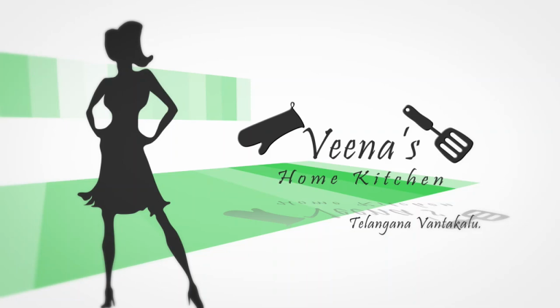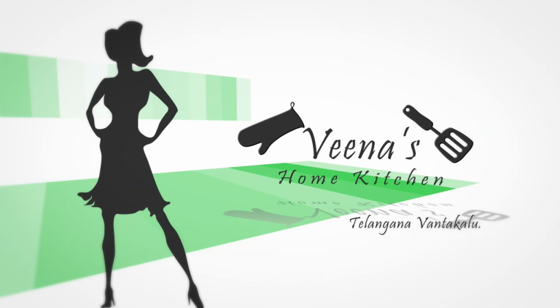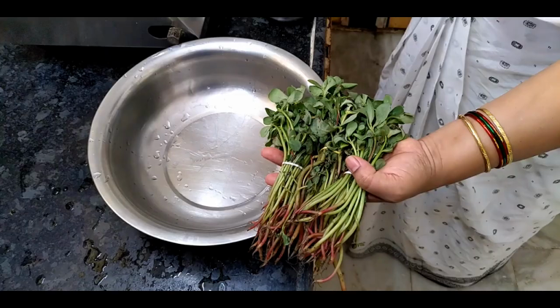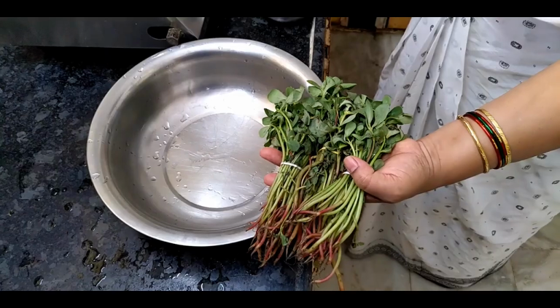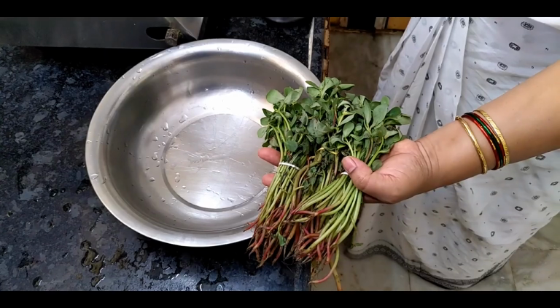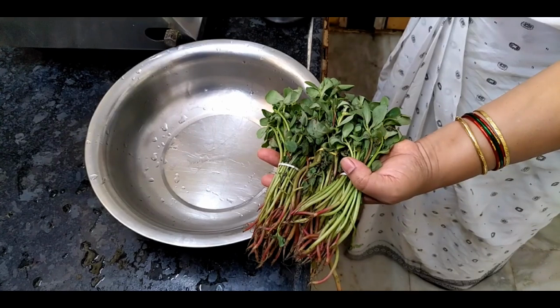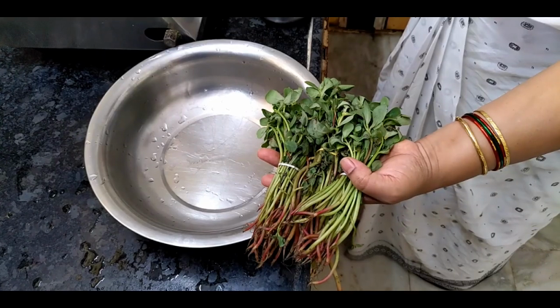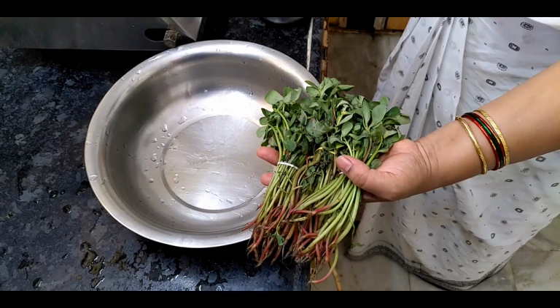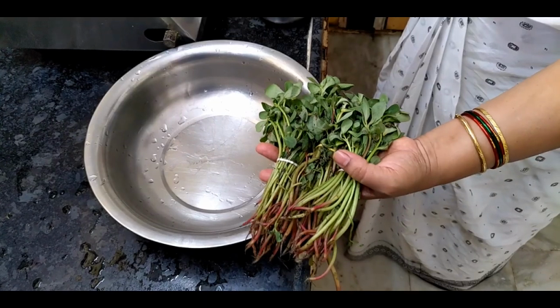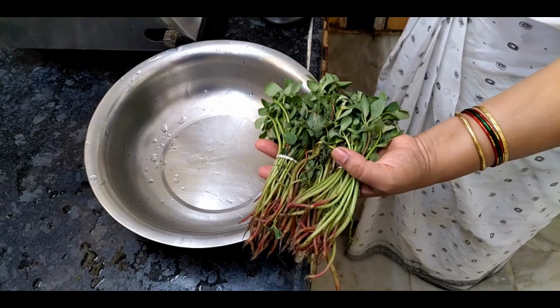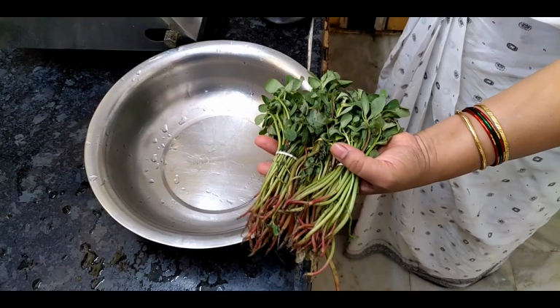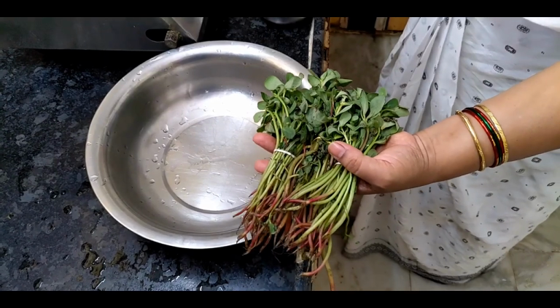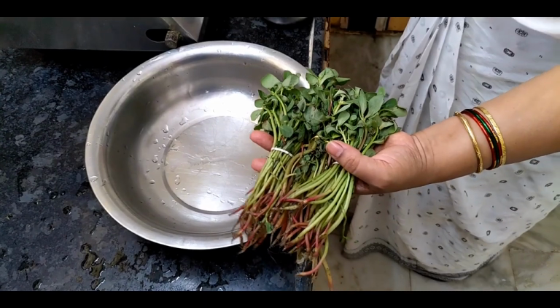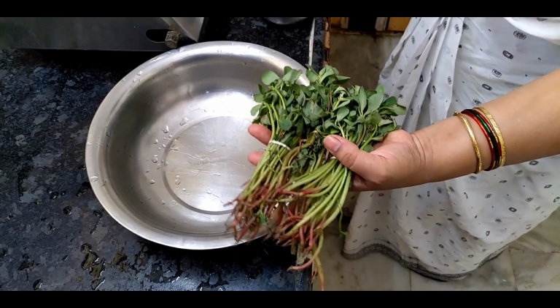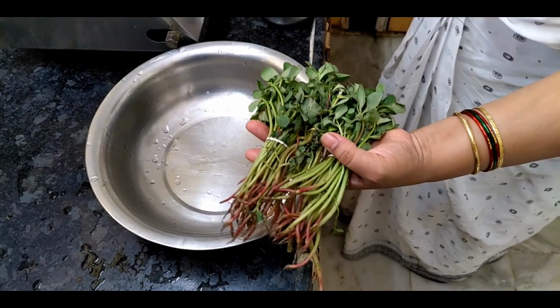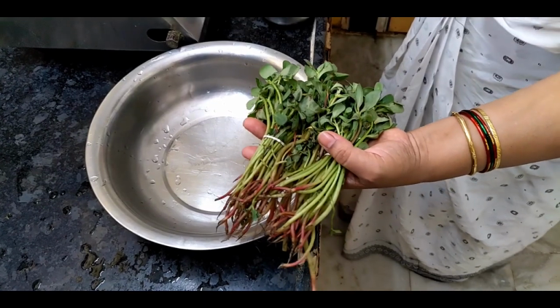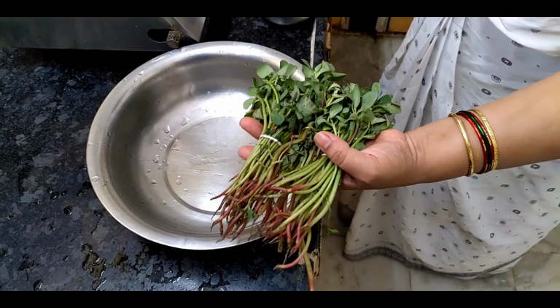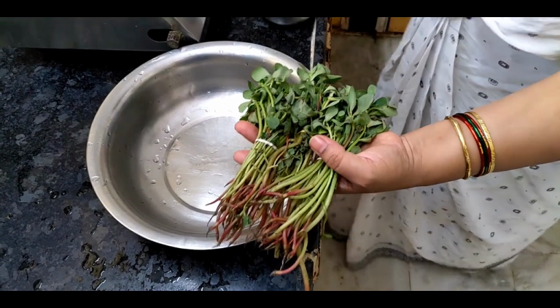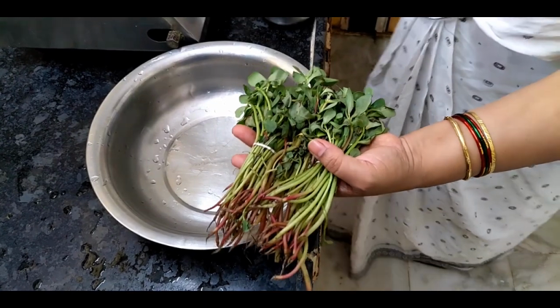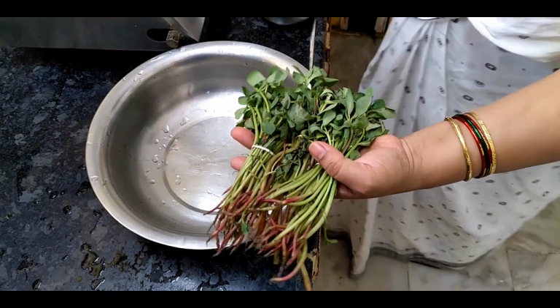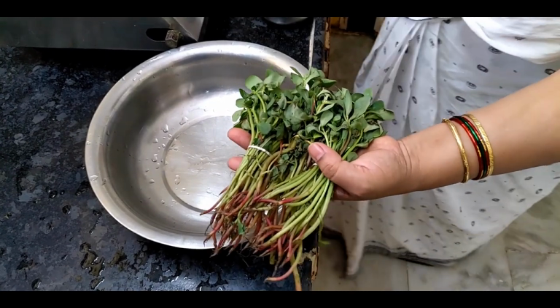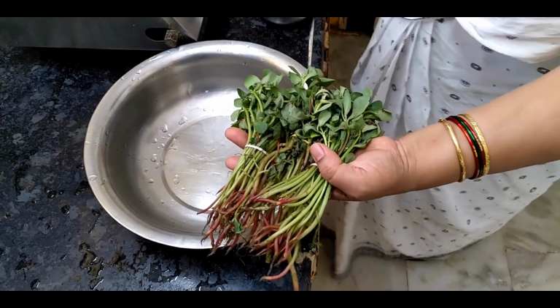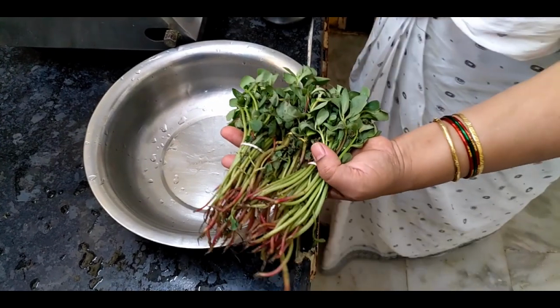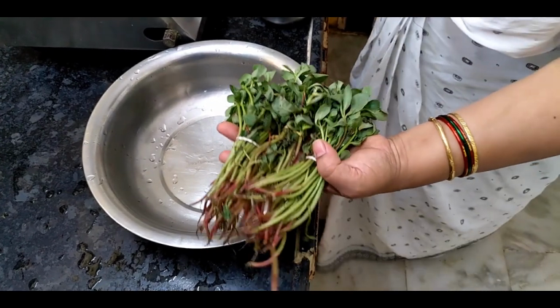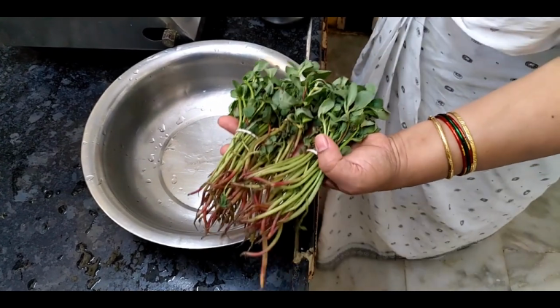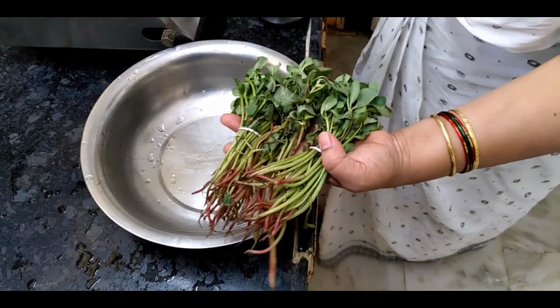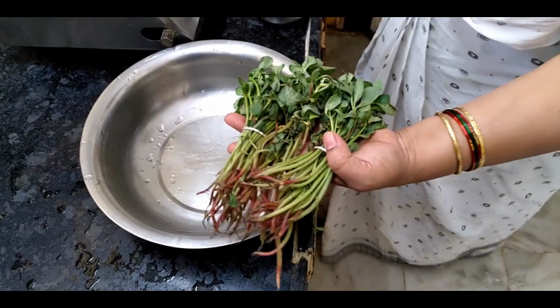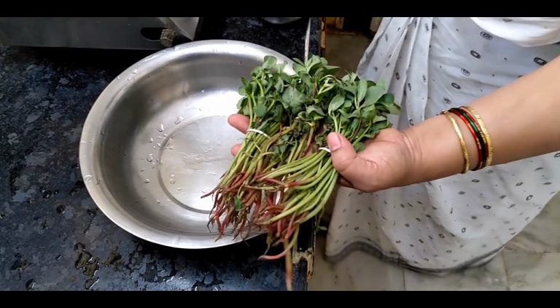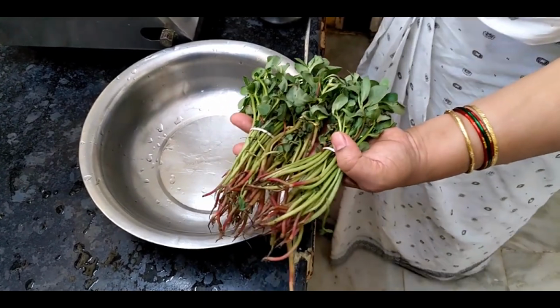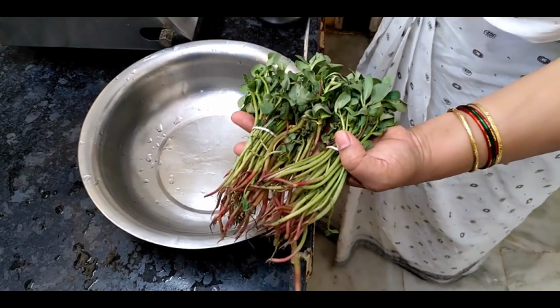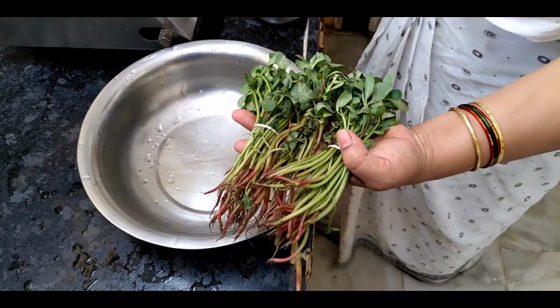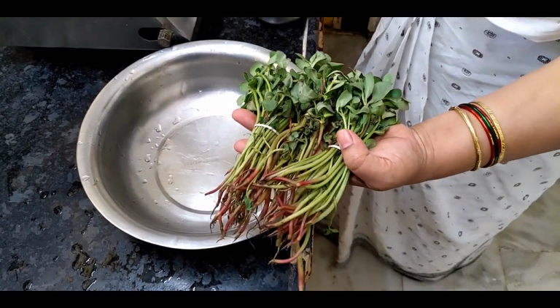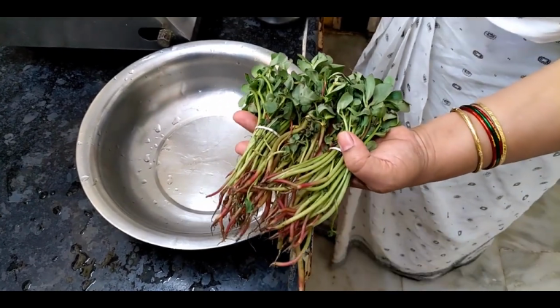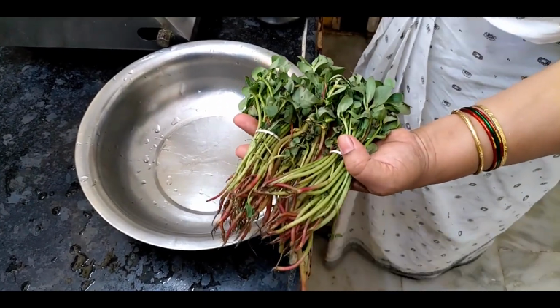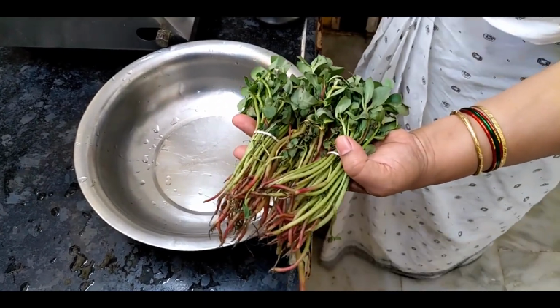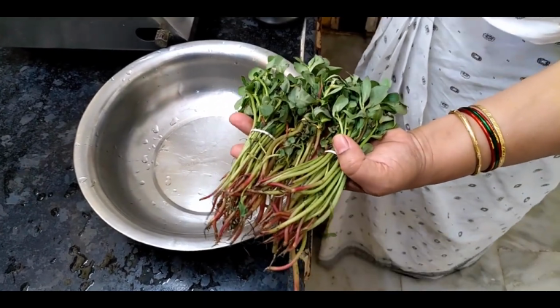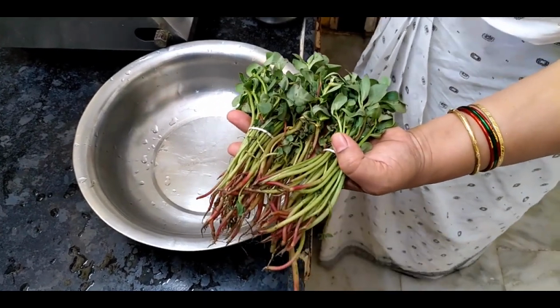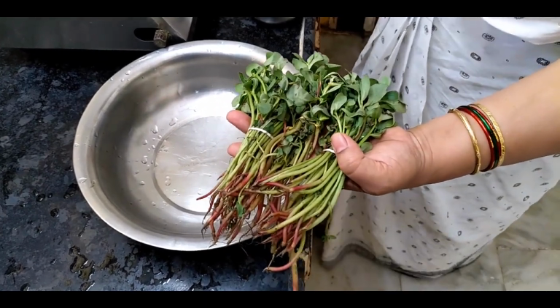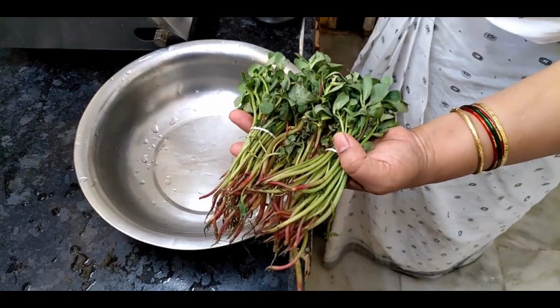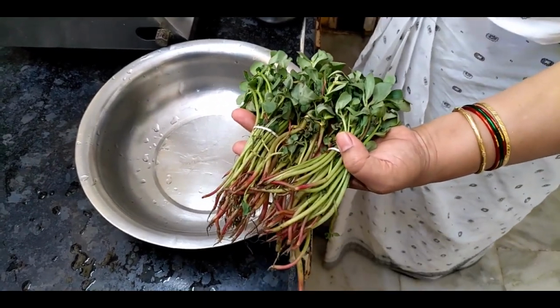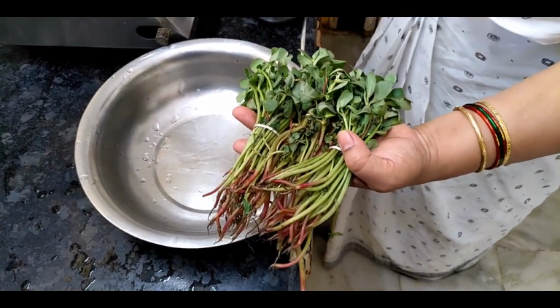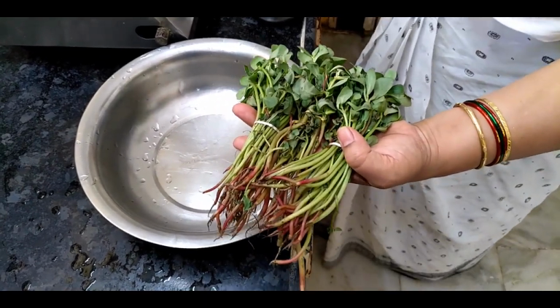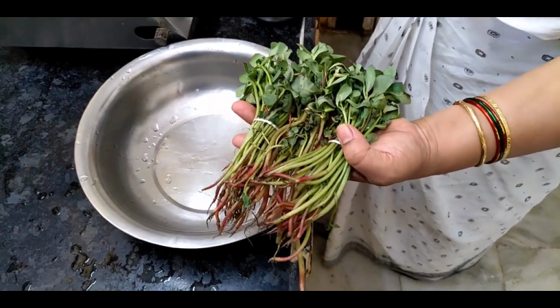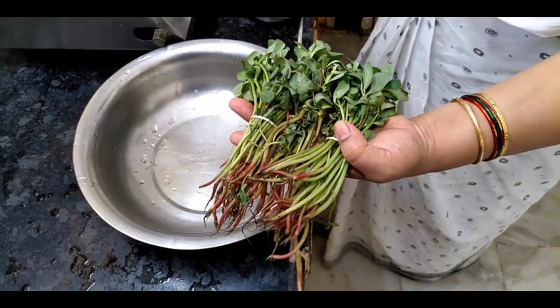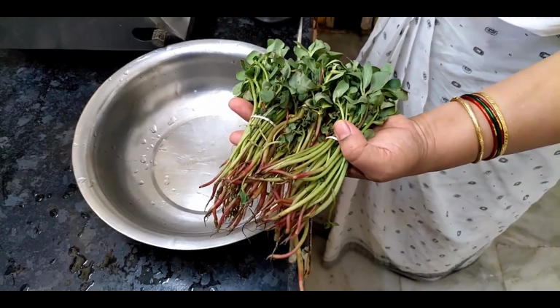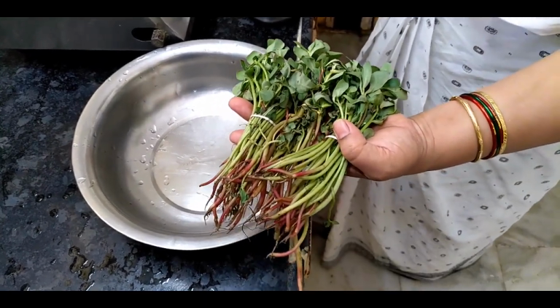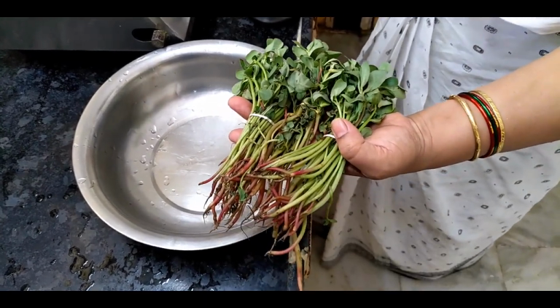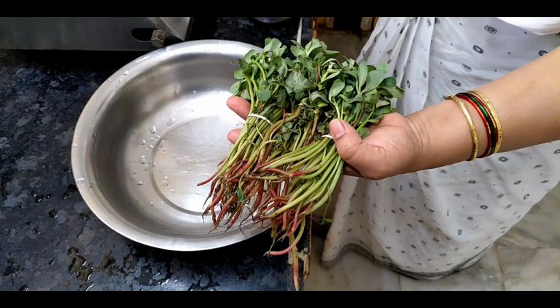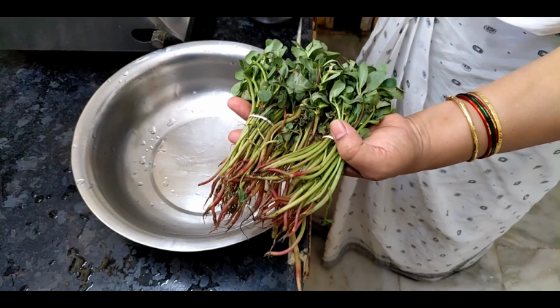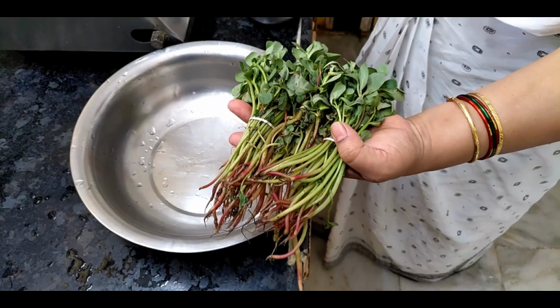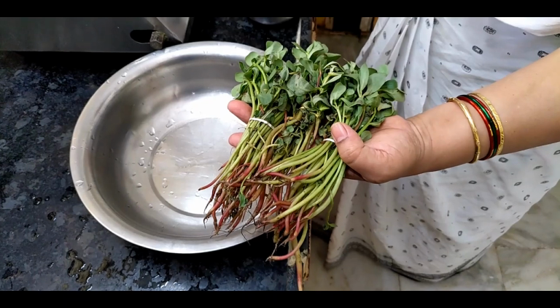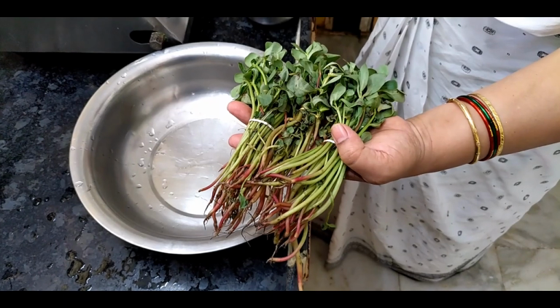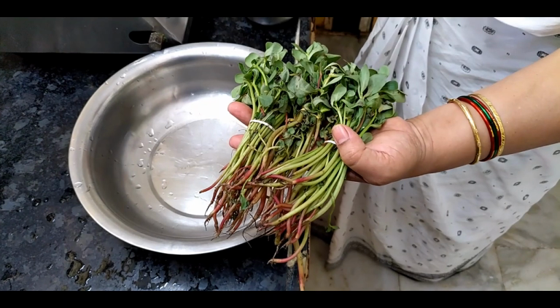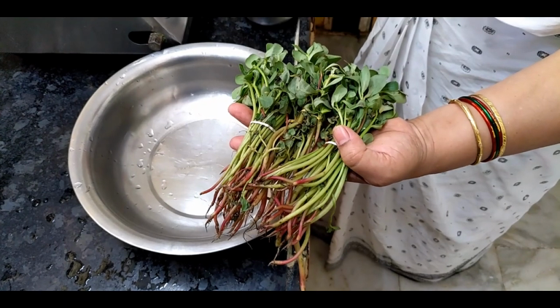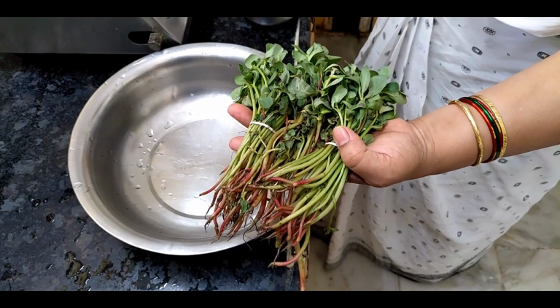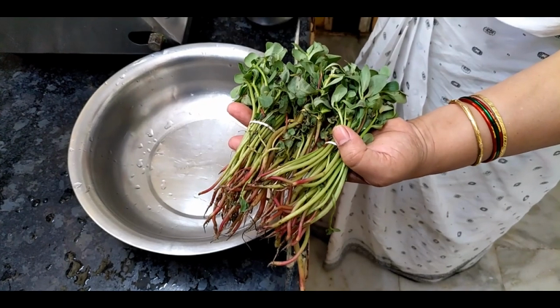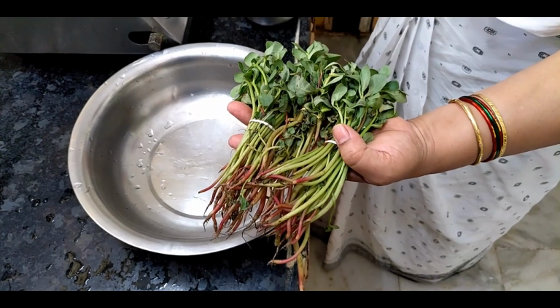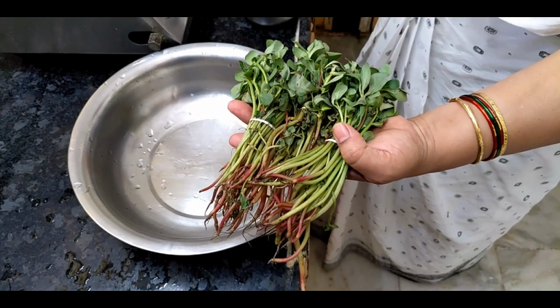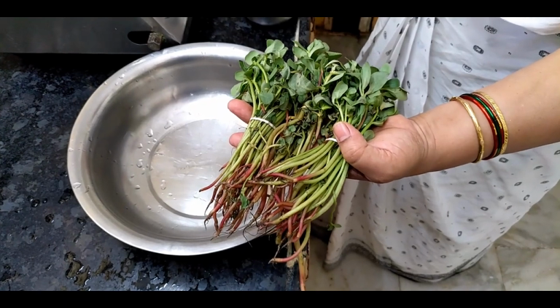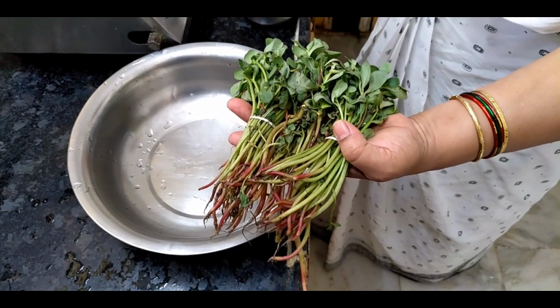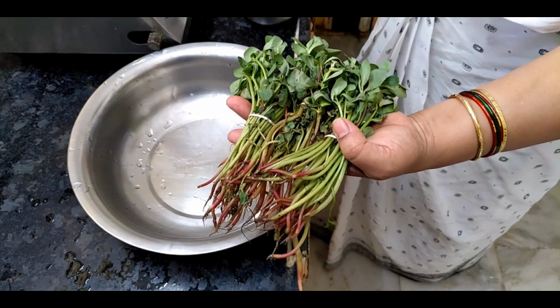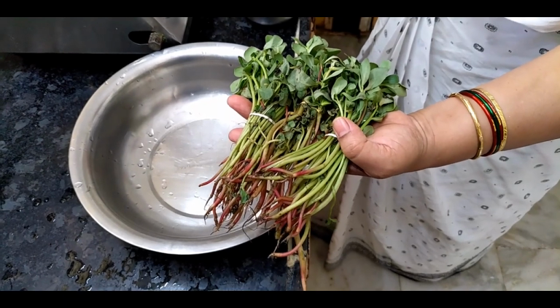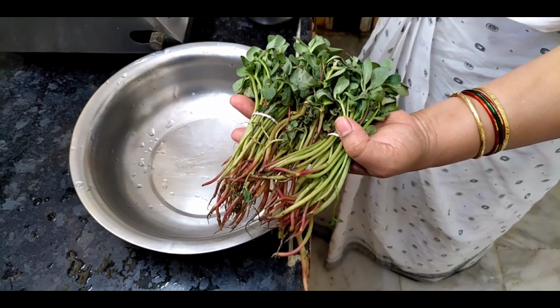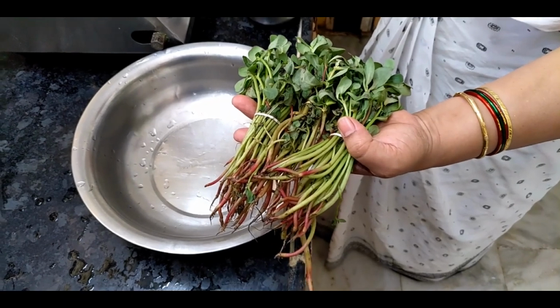Welcome to Vila's Home Kitchen, which is a very important part of the home kitchen. I am going to take a look at the home kitchen.